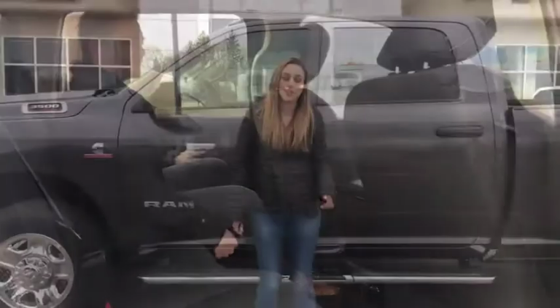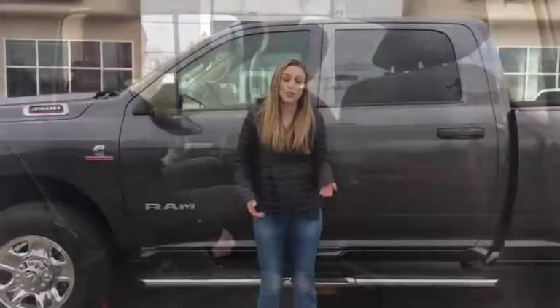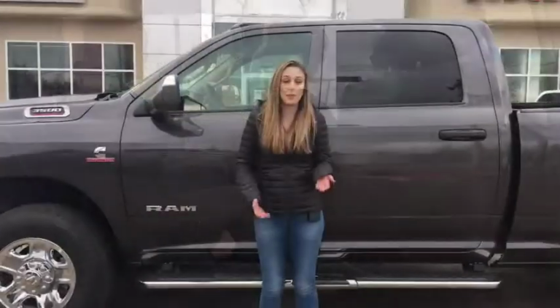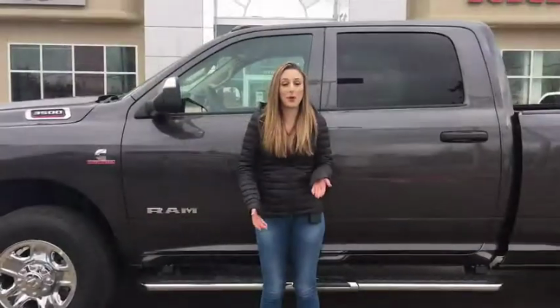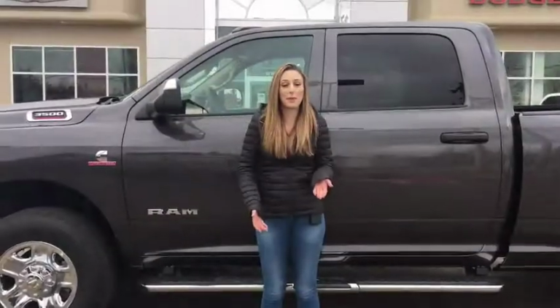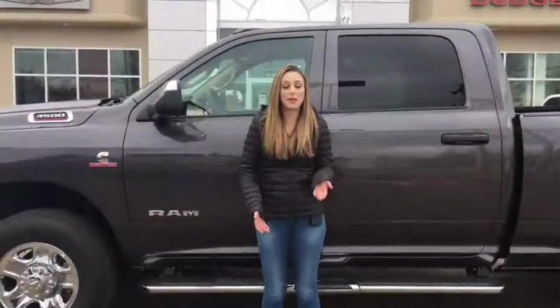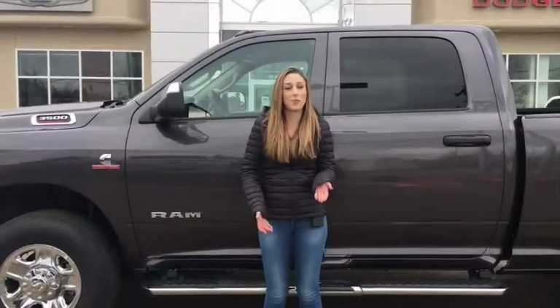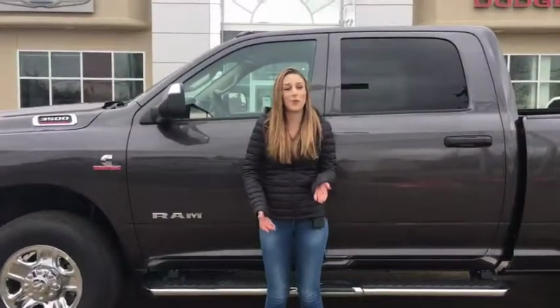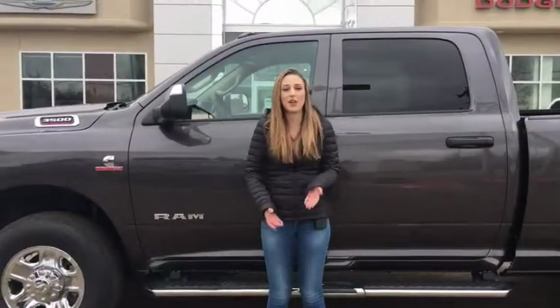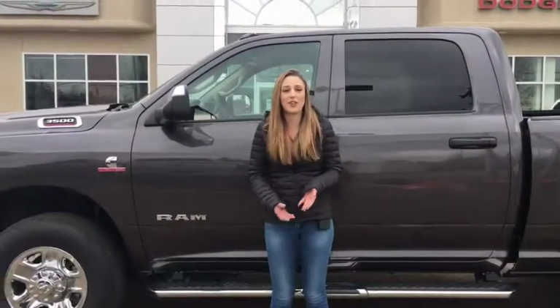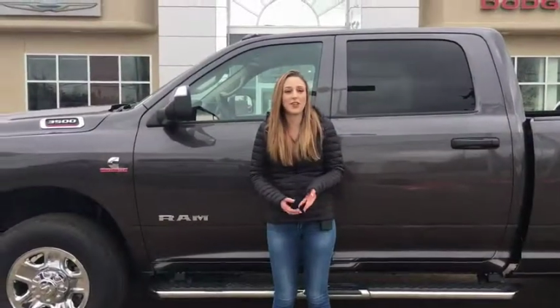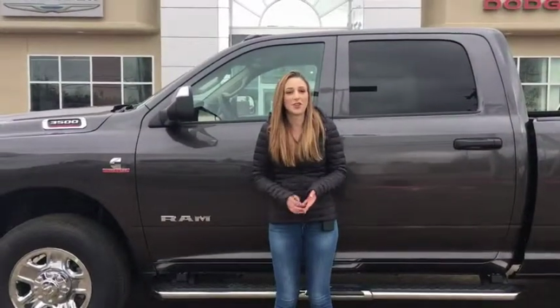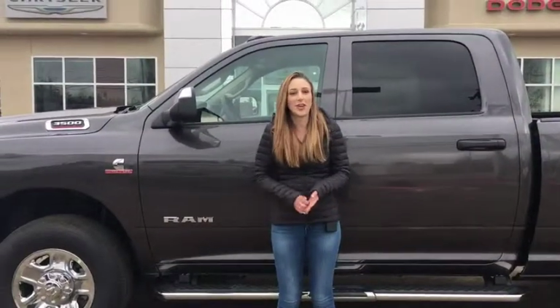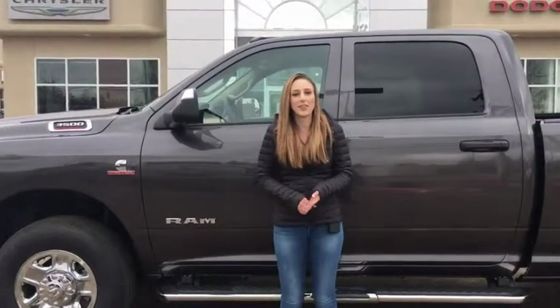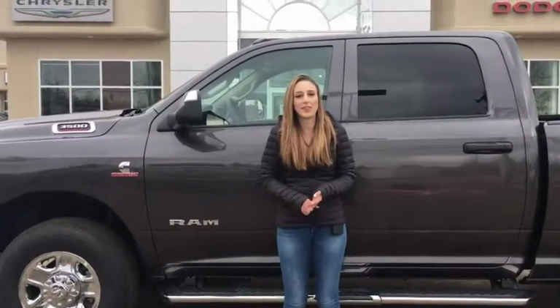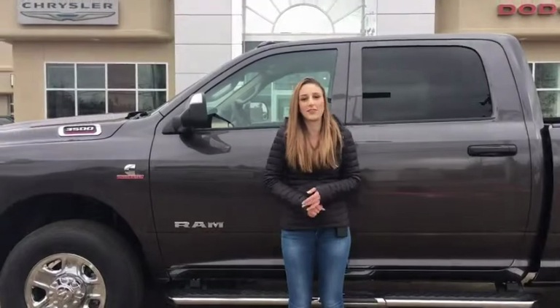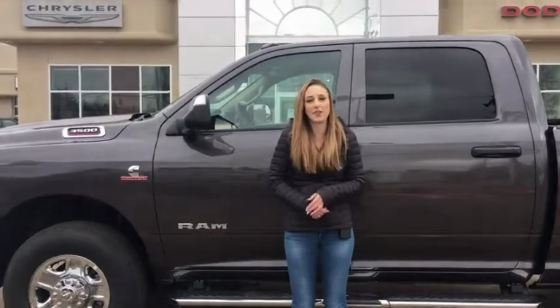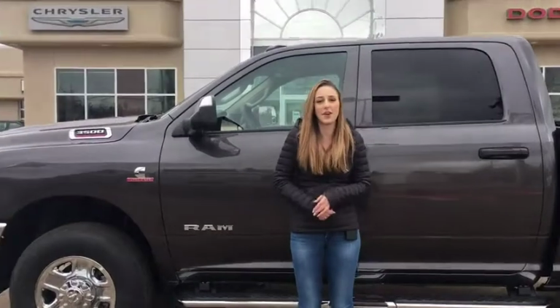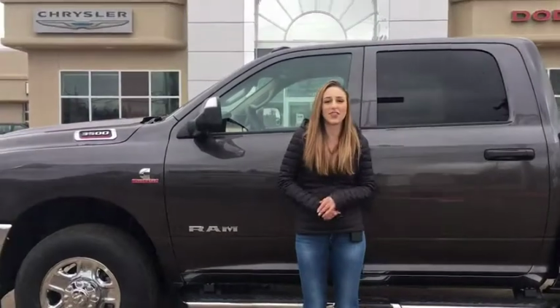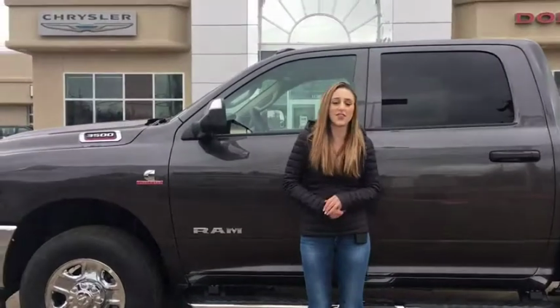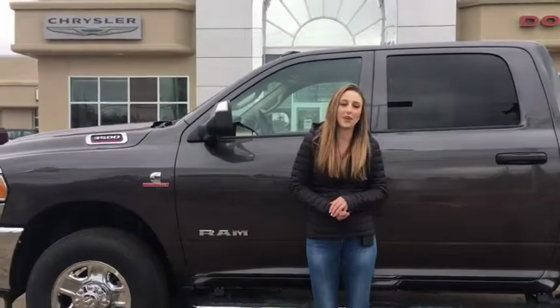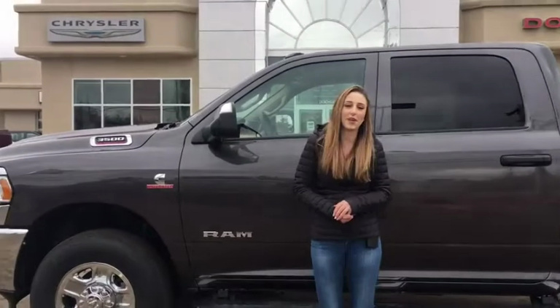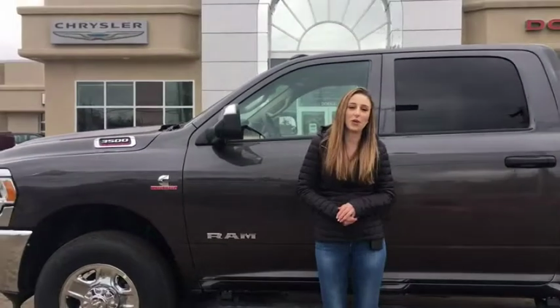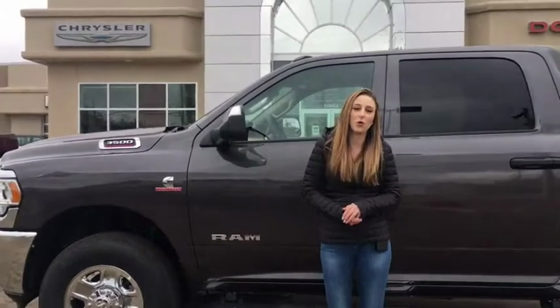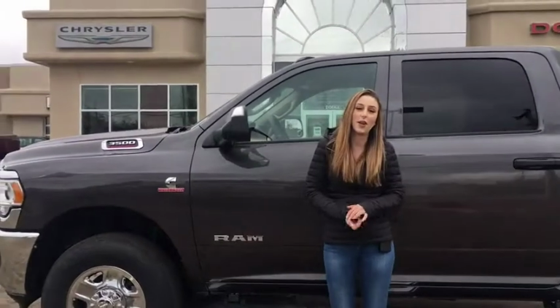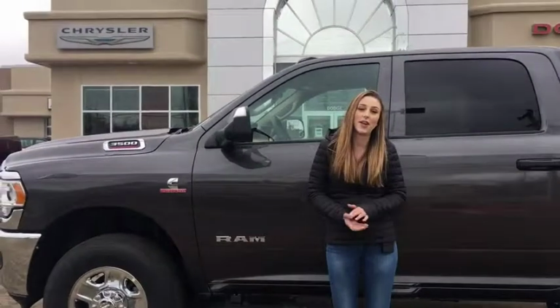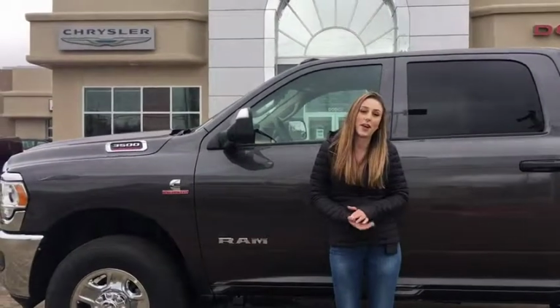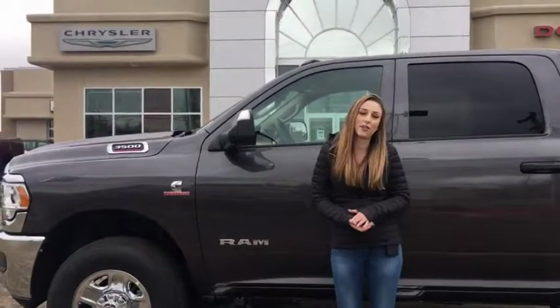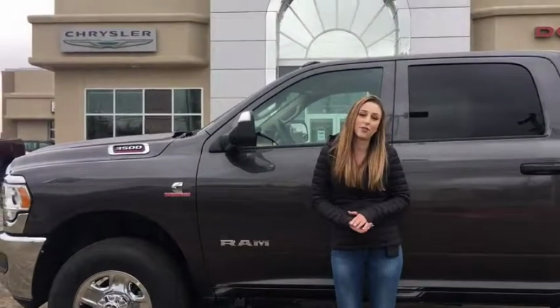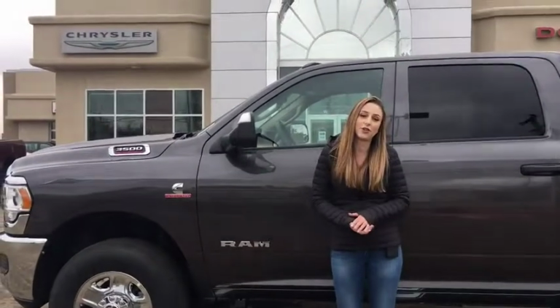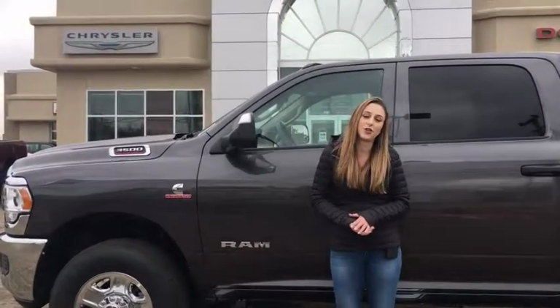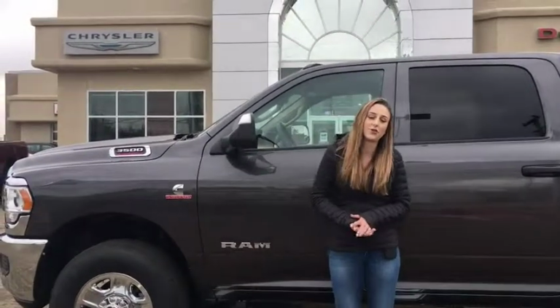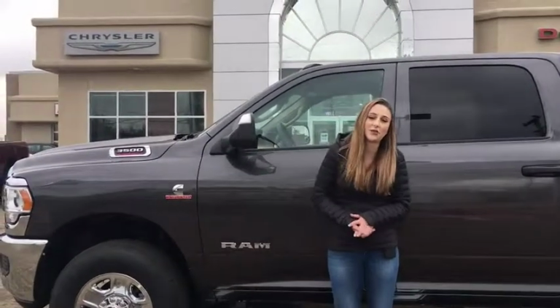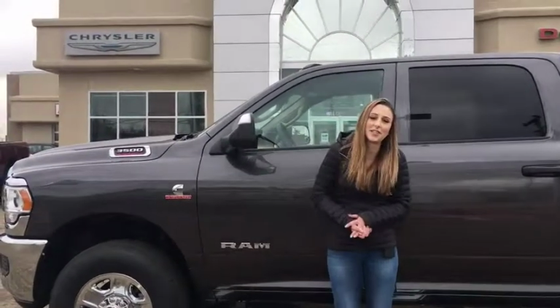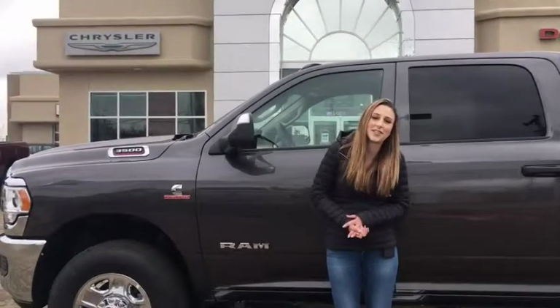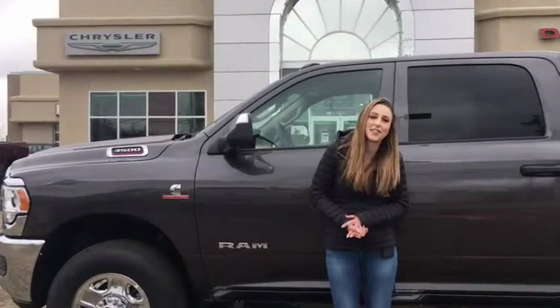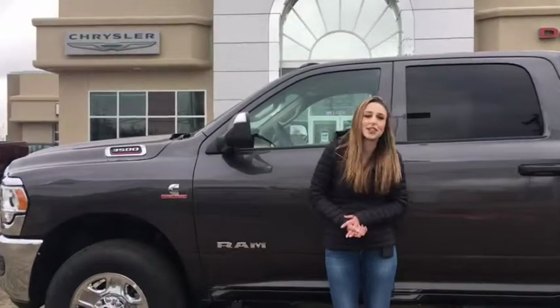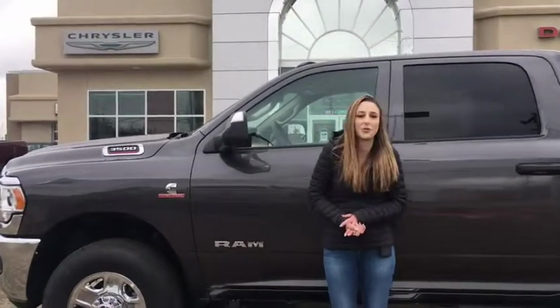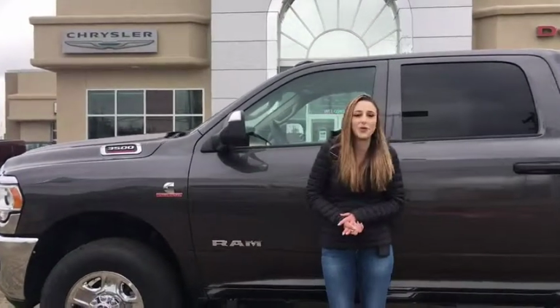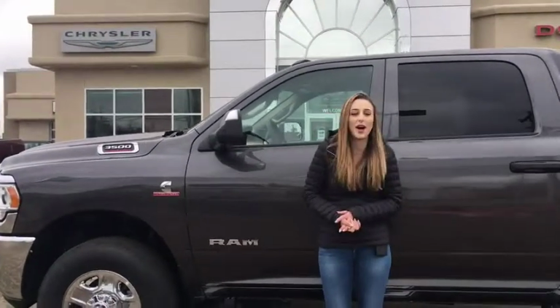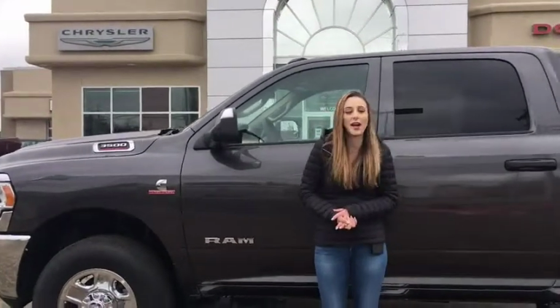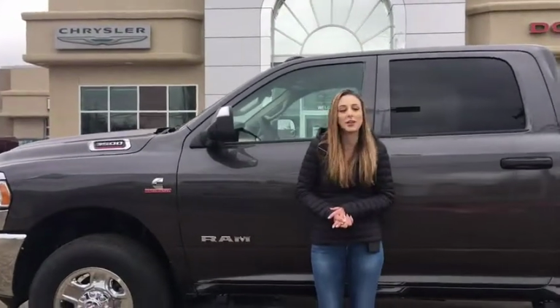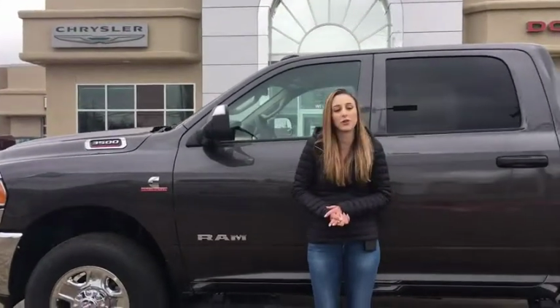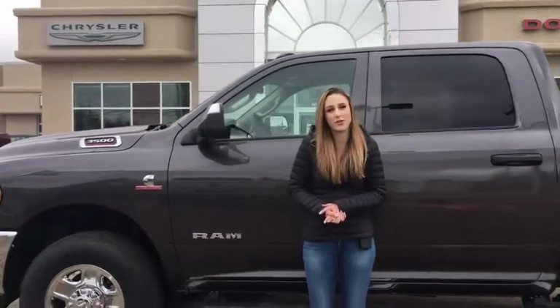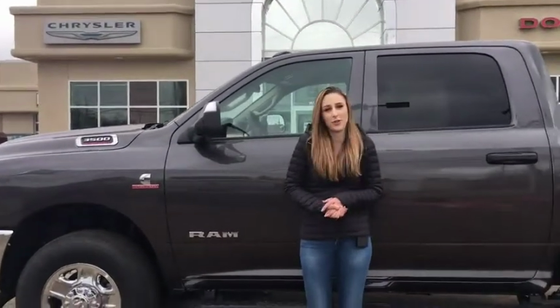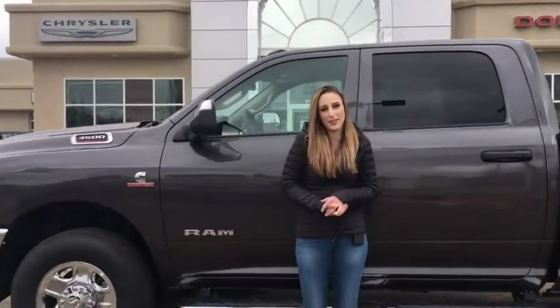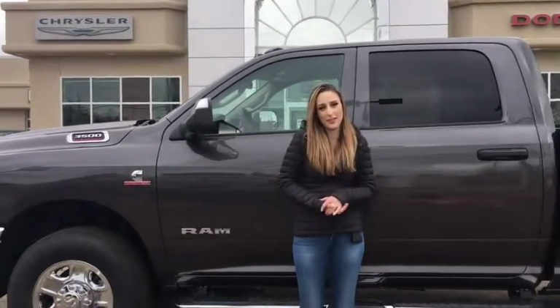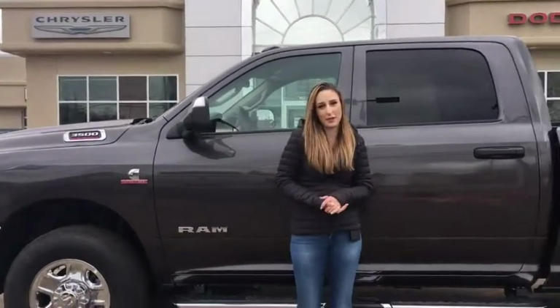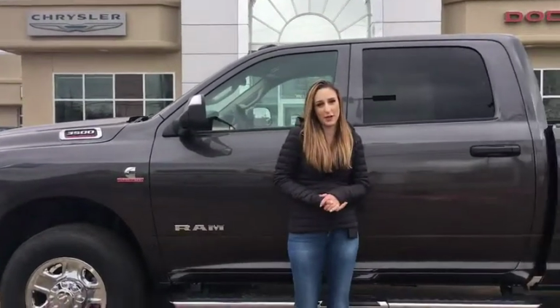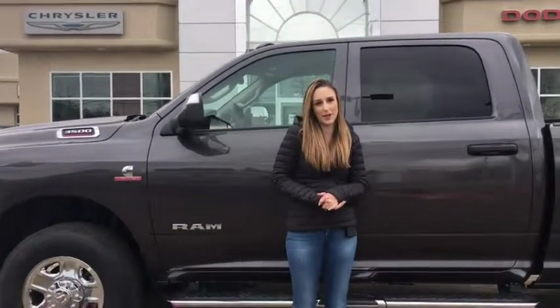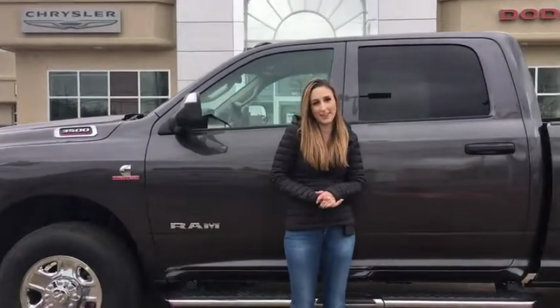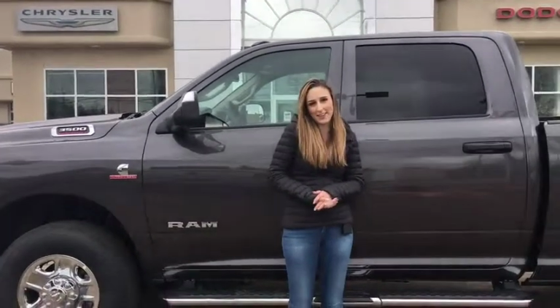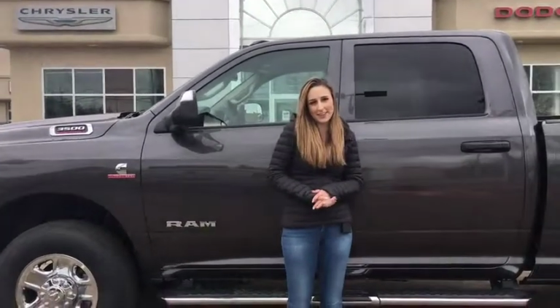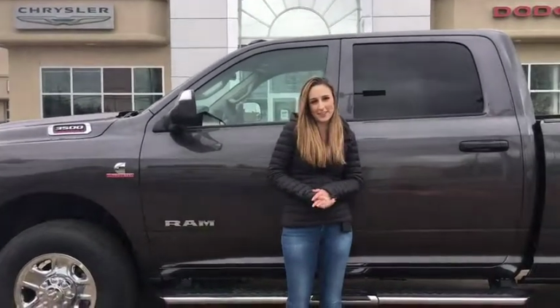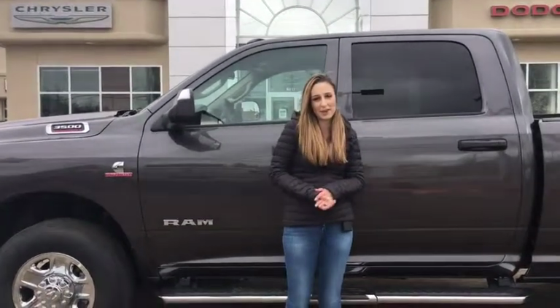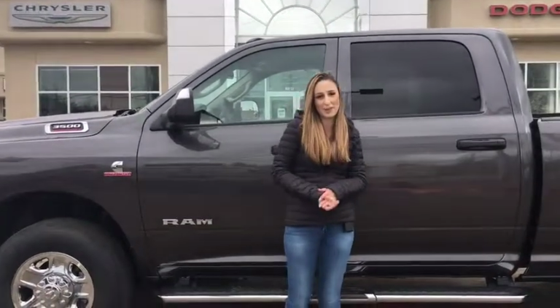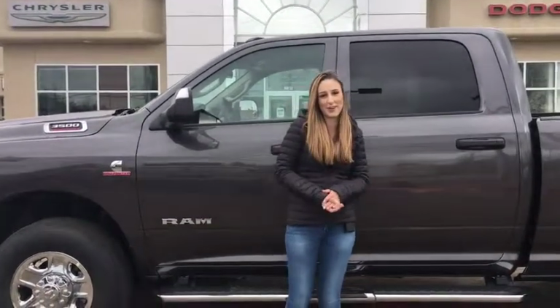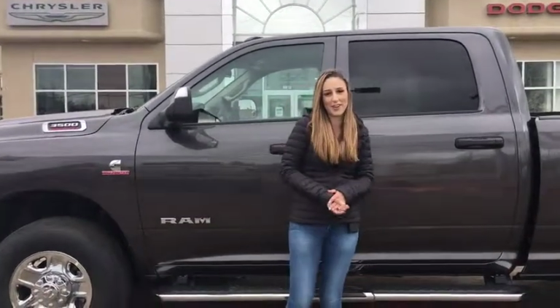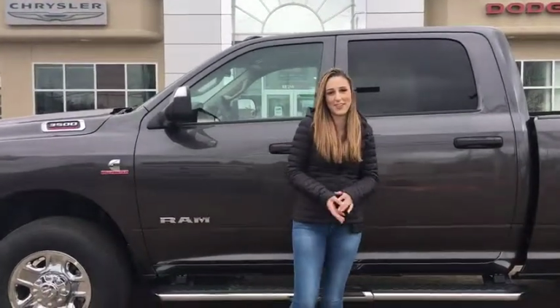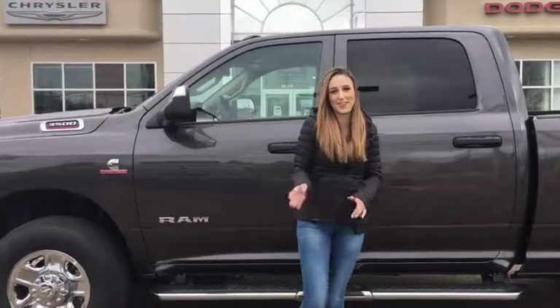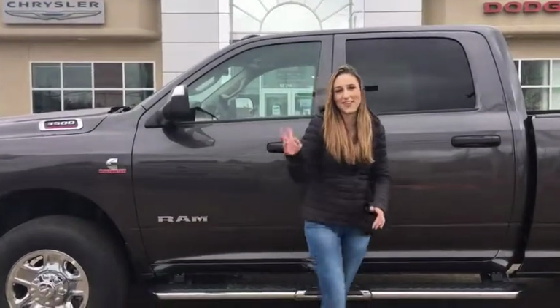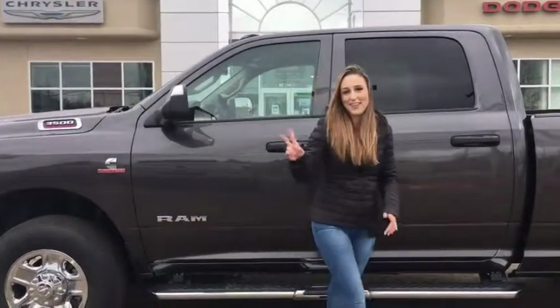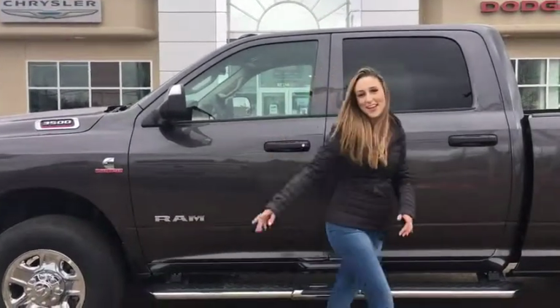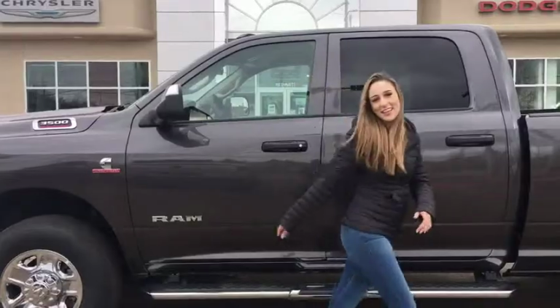So if you want to pick up one of these trucks, give us a call at 780-942-3629, or shoot us an email at sales at redwaterdodge. See ya!